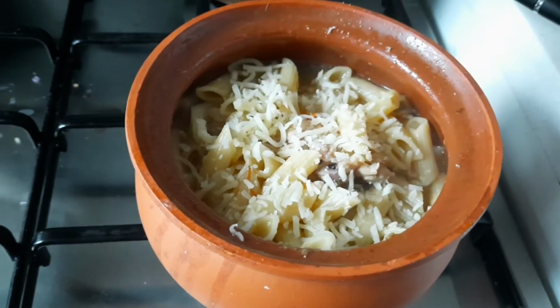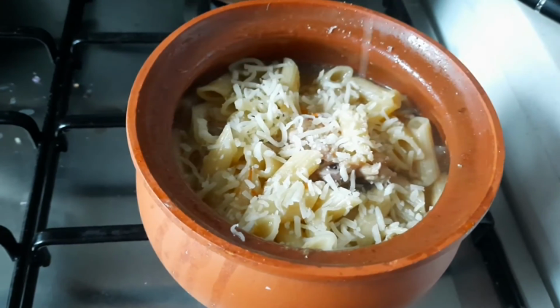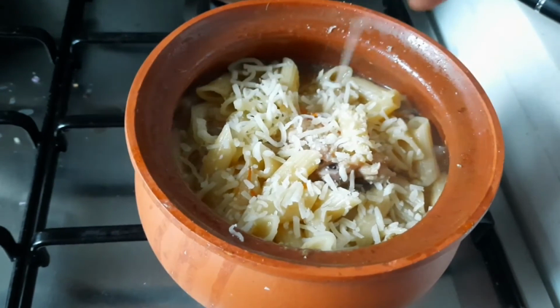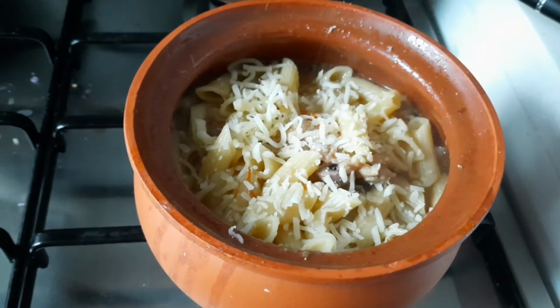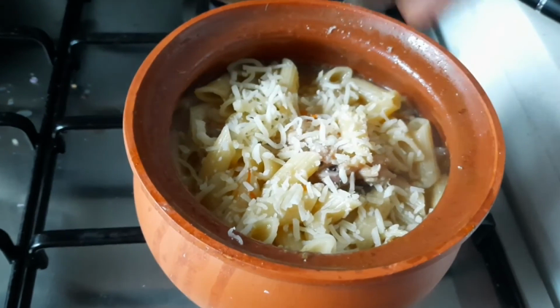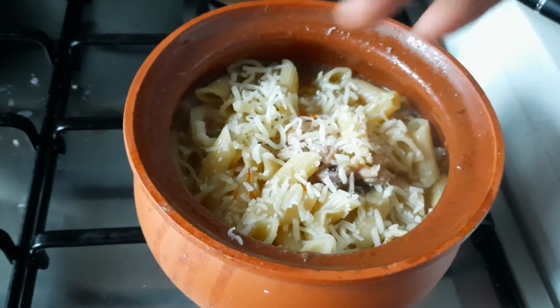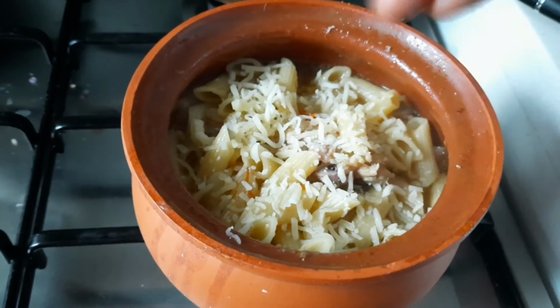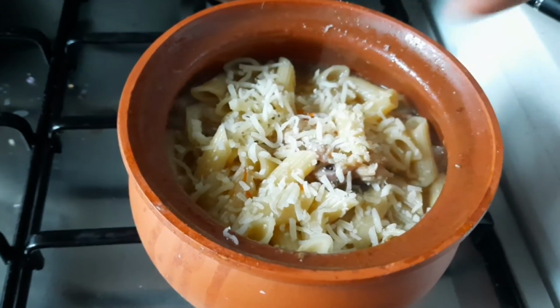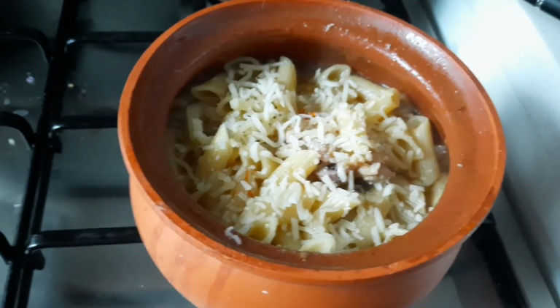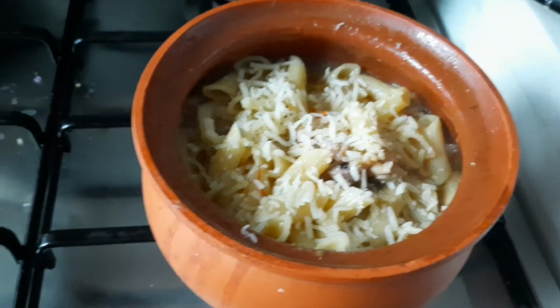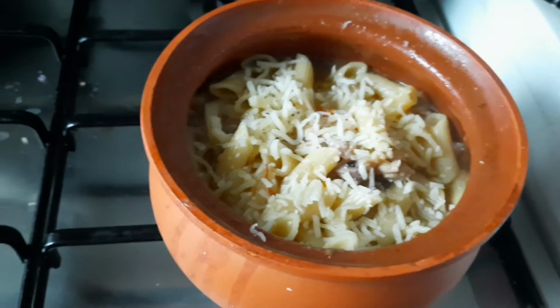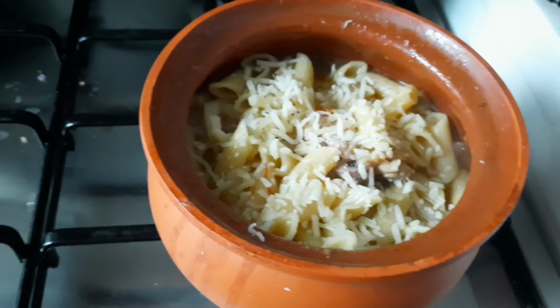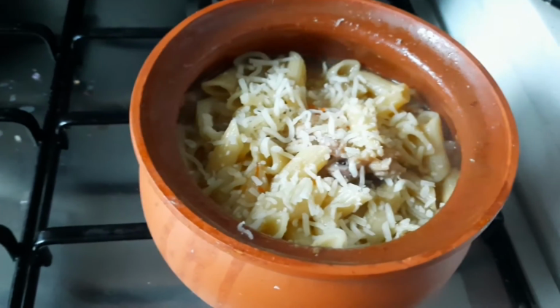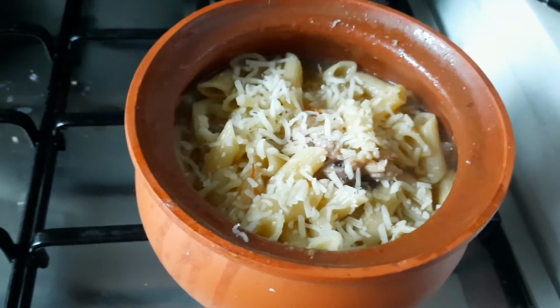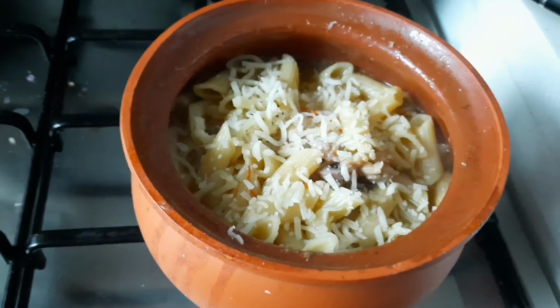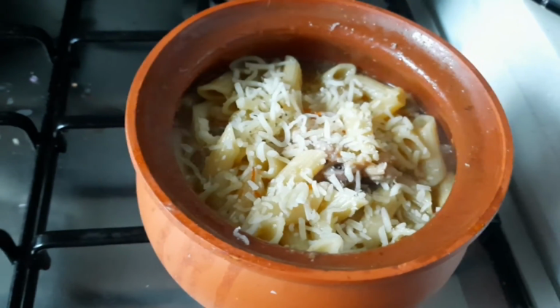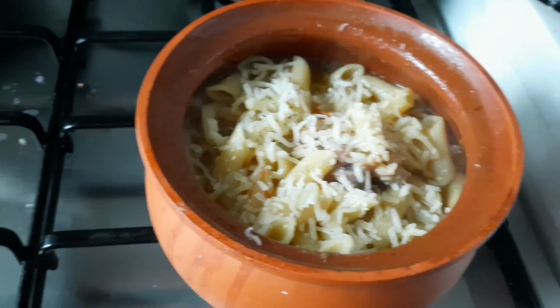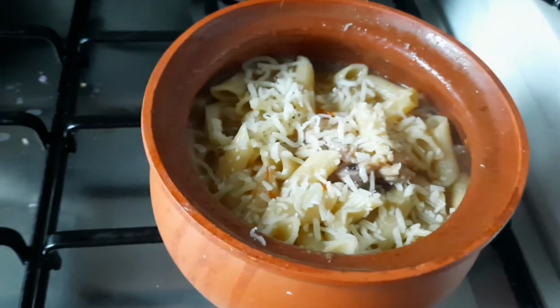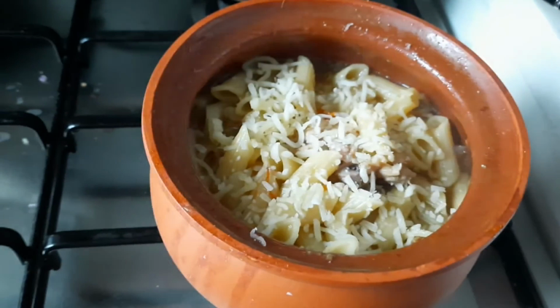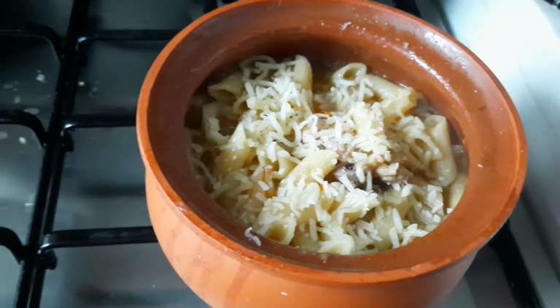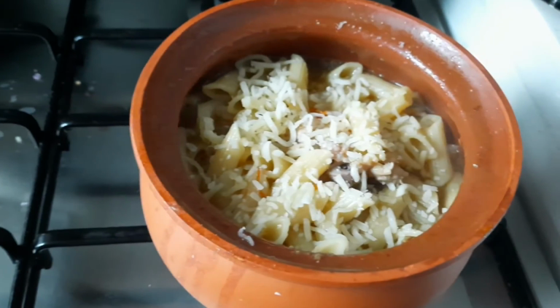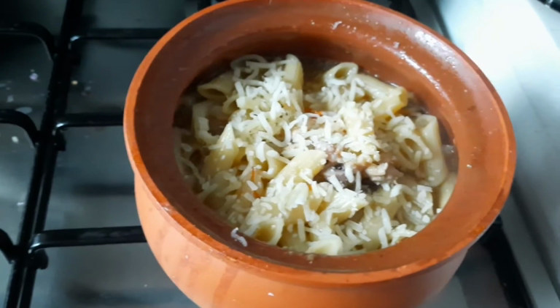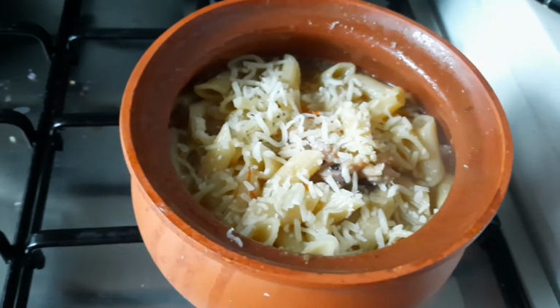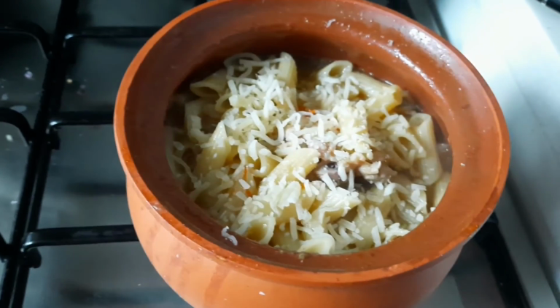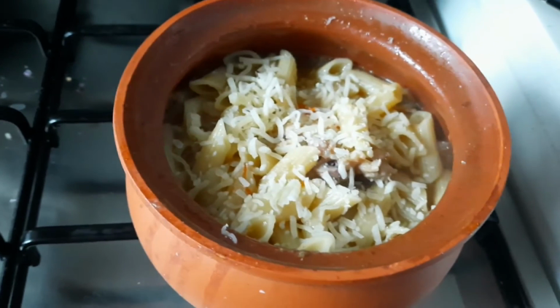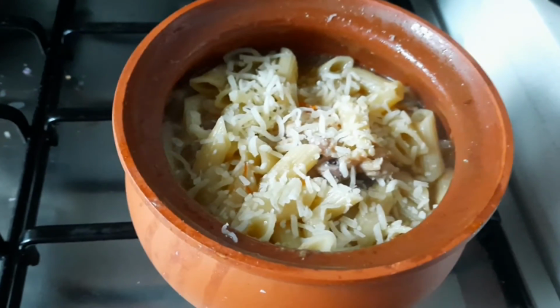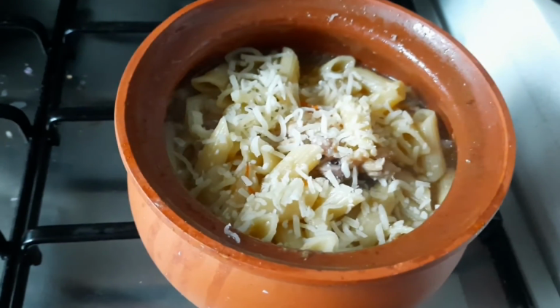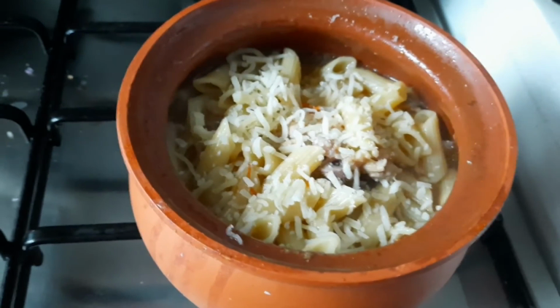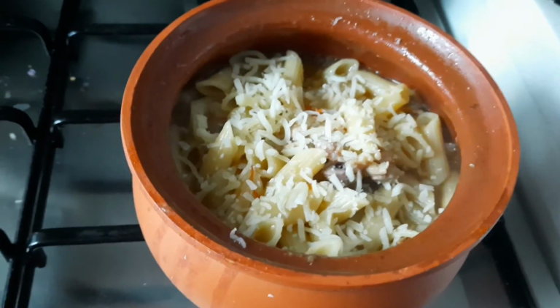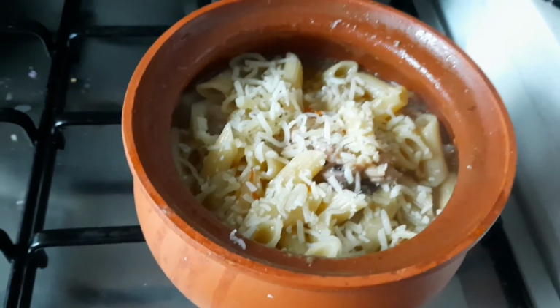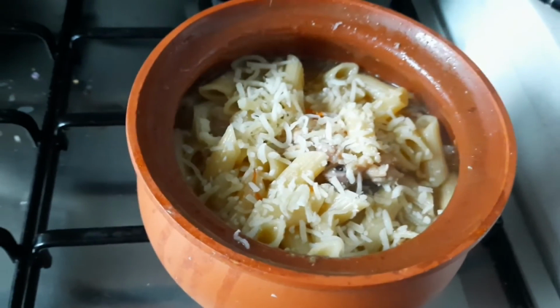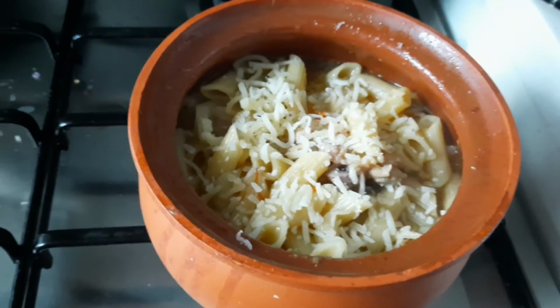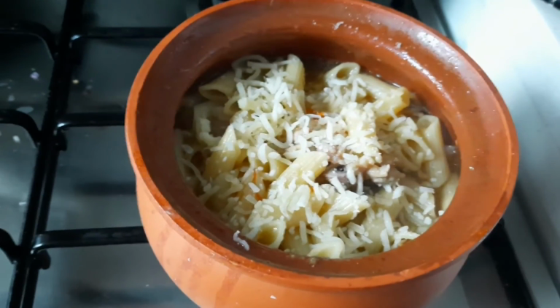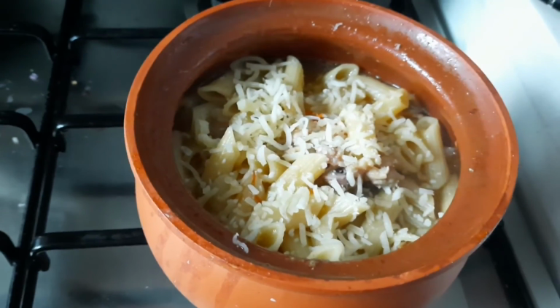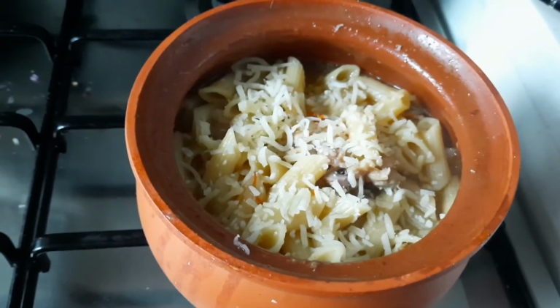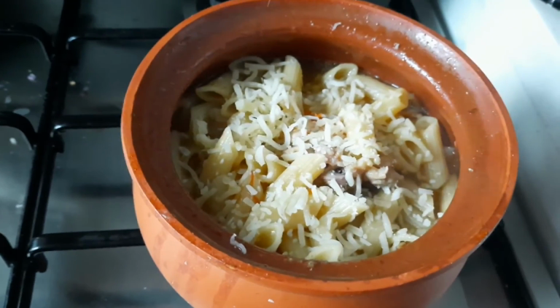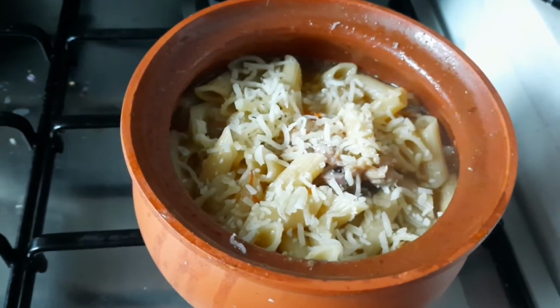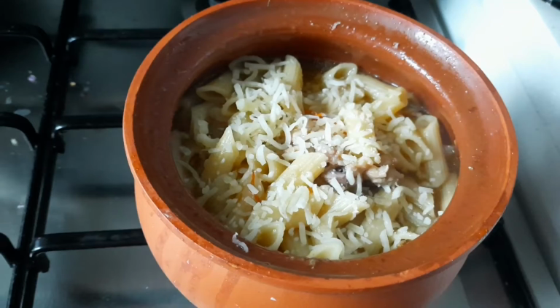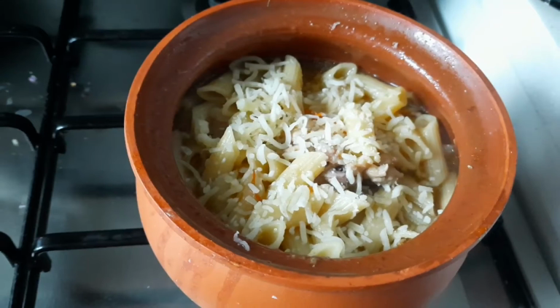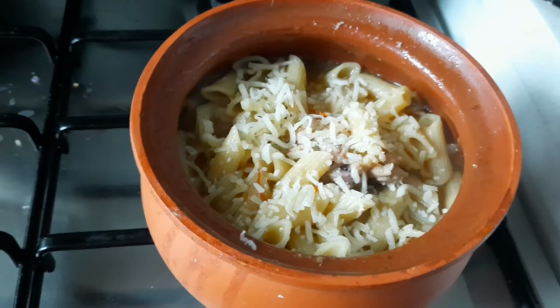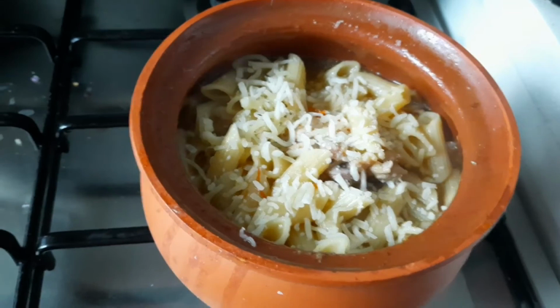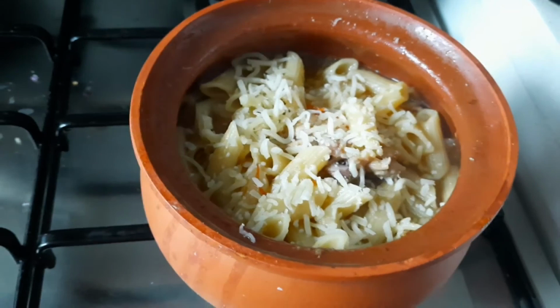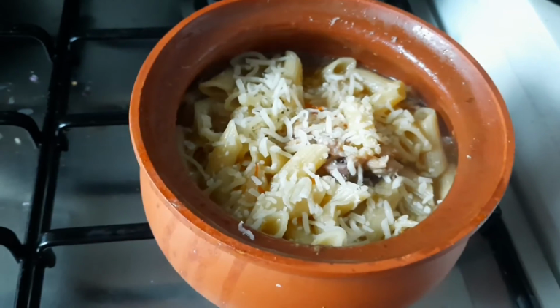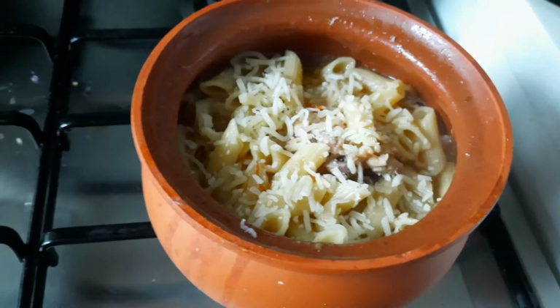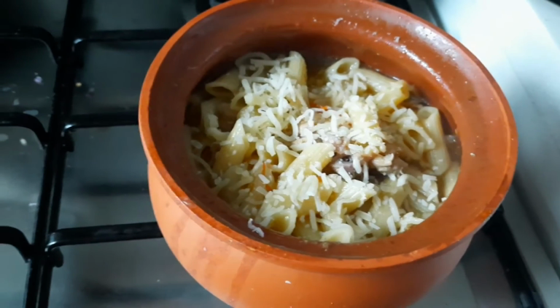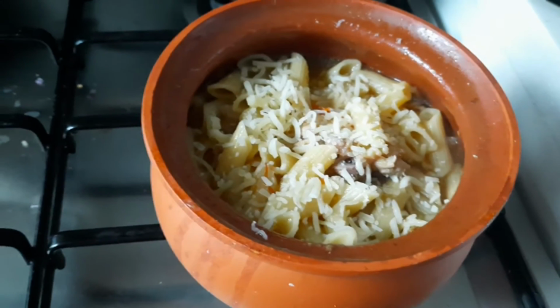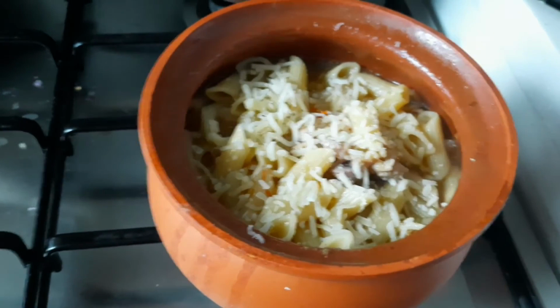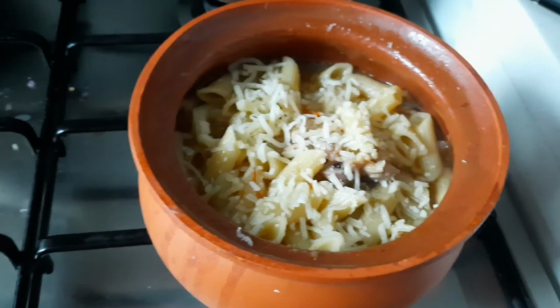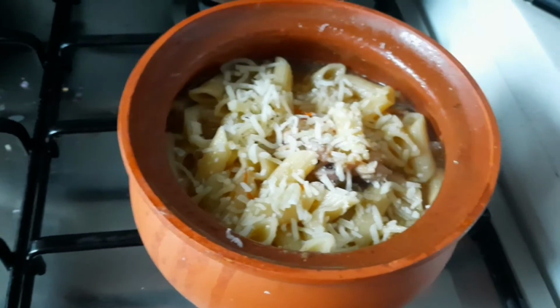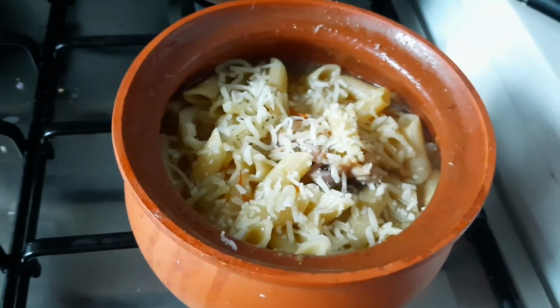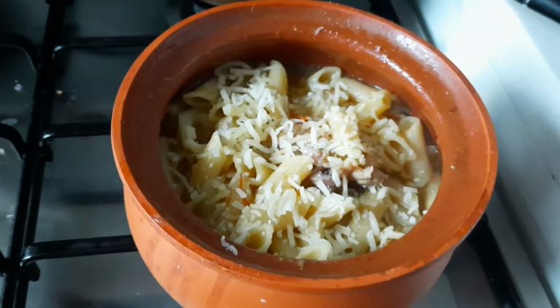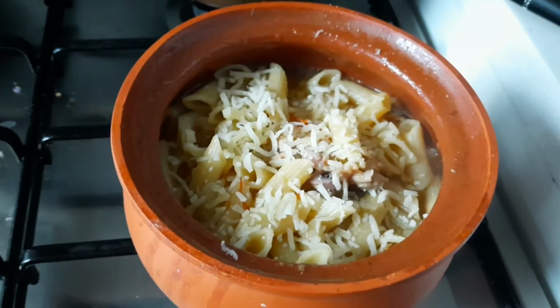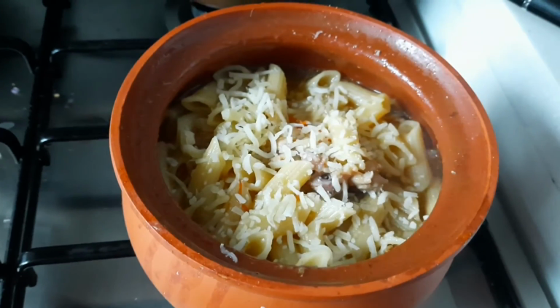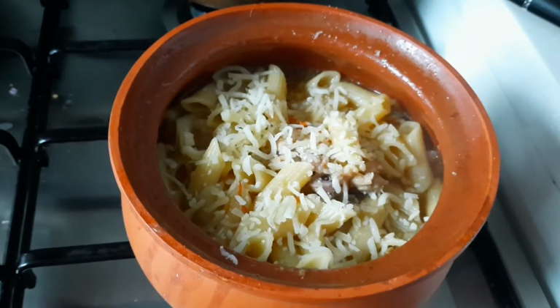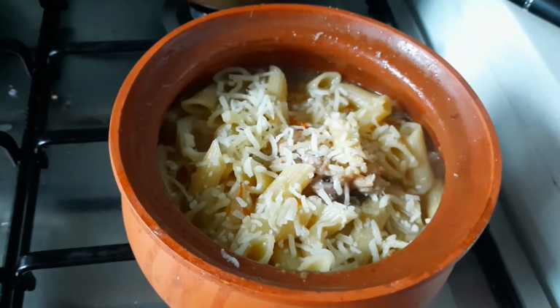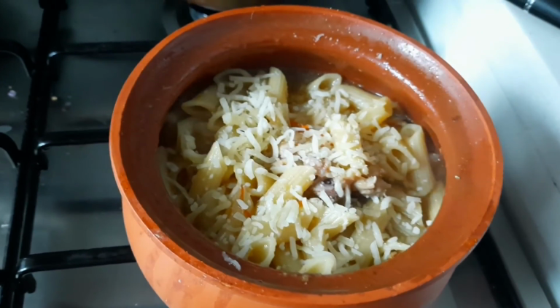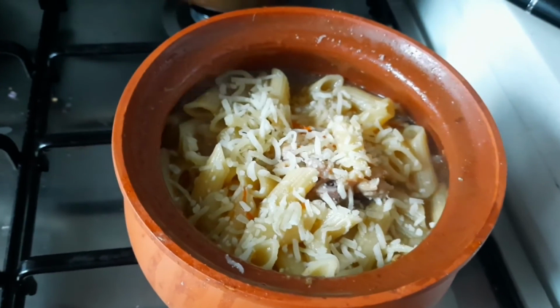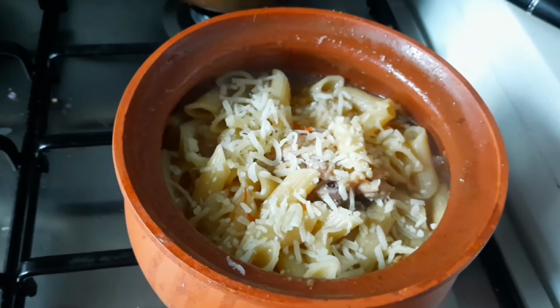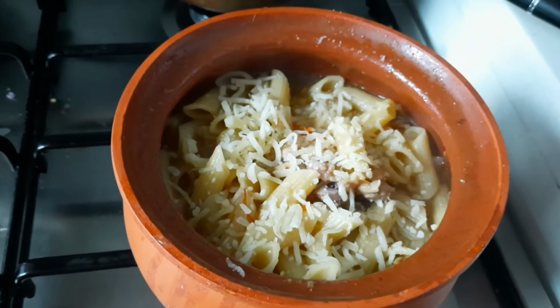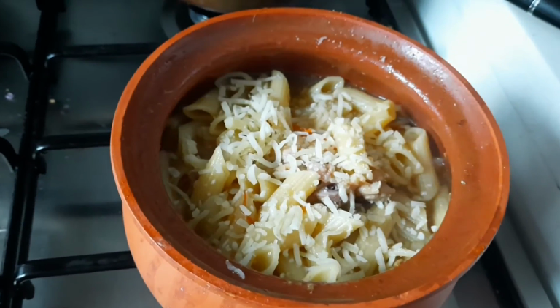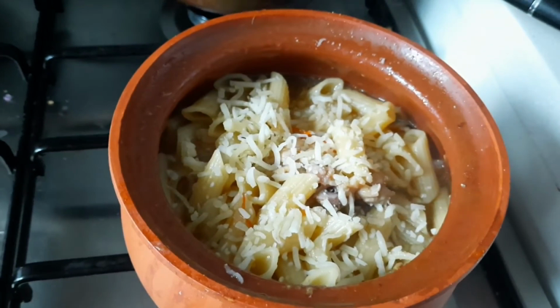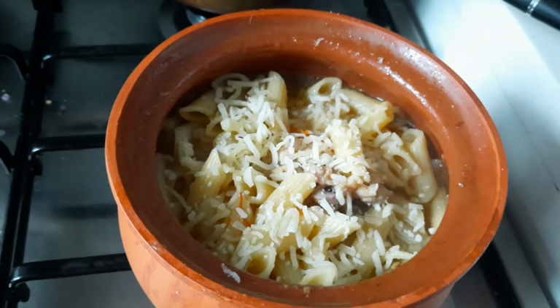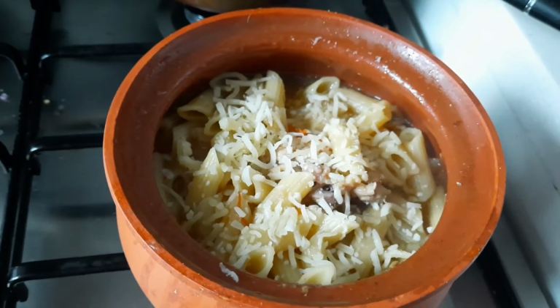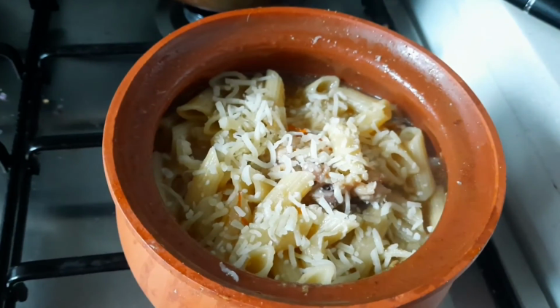Add the chopped spring onion, then garnish with spring onion.